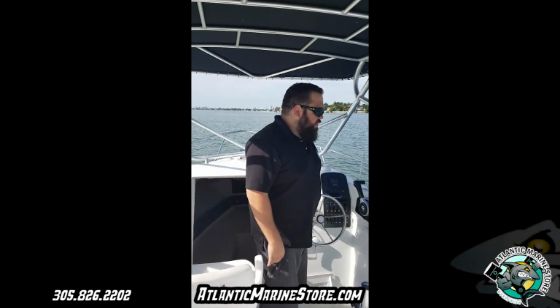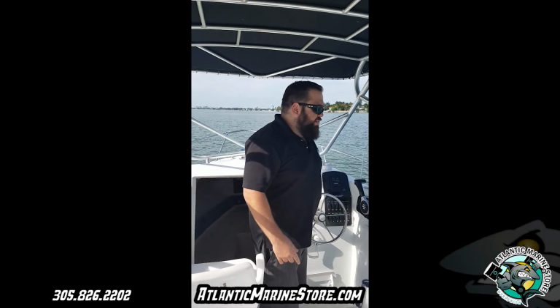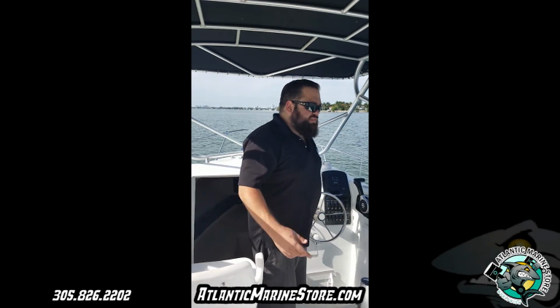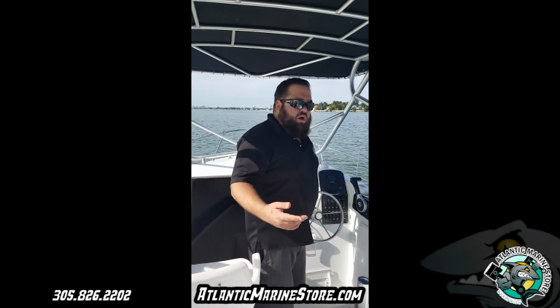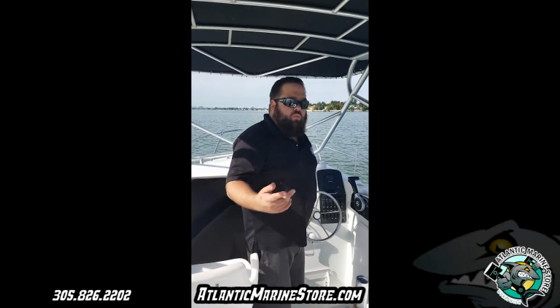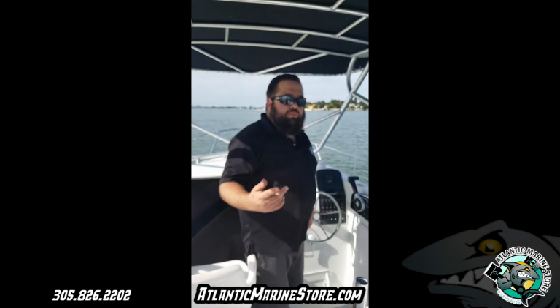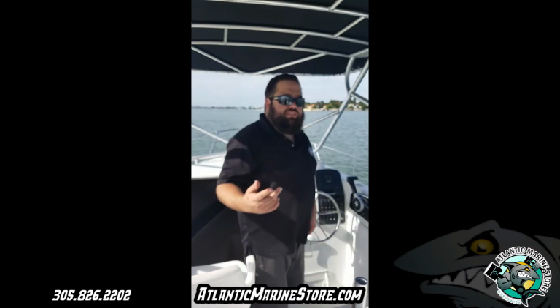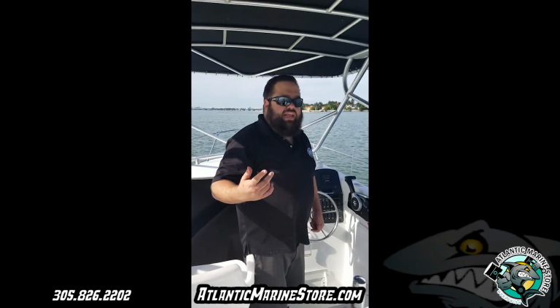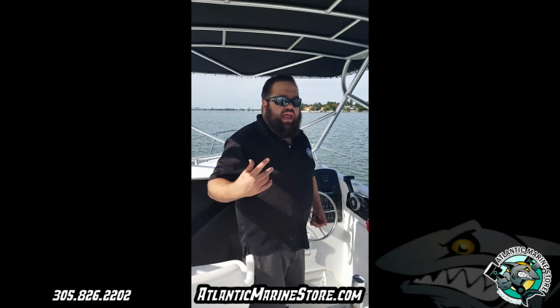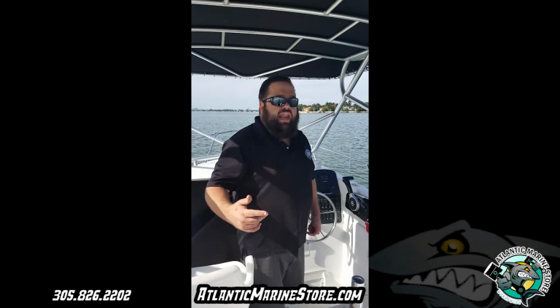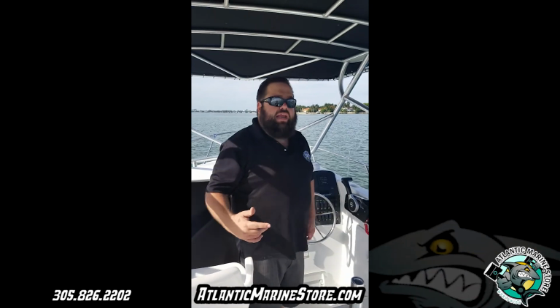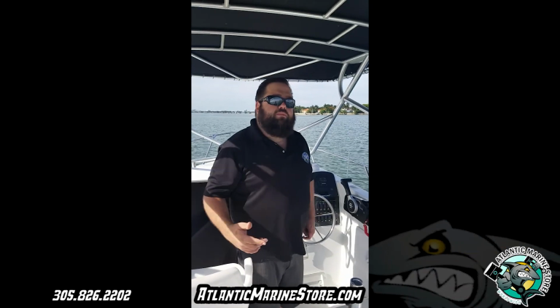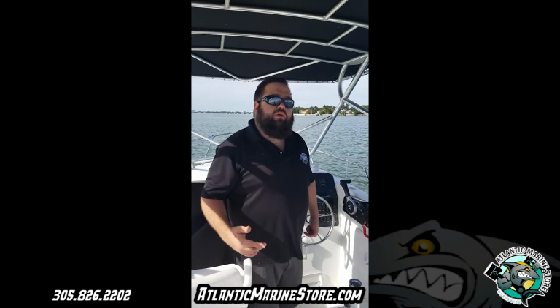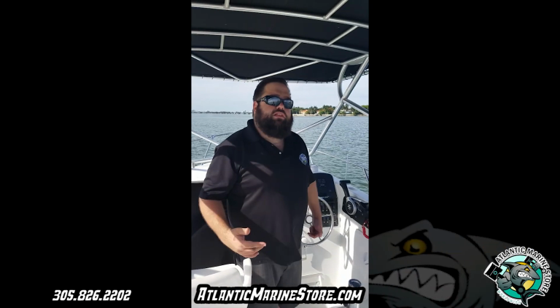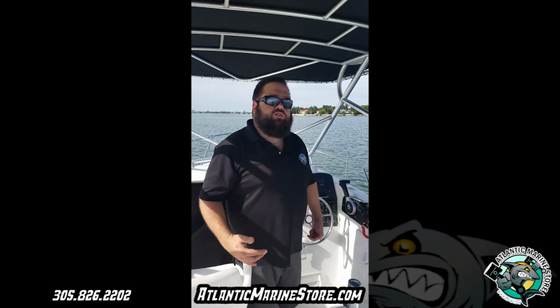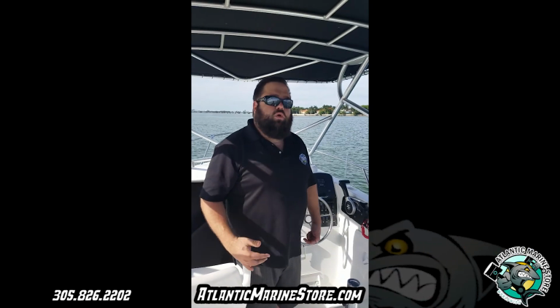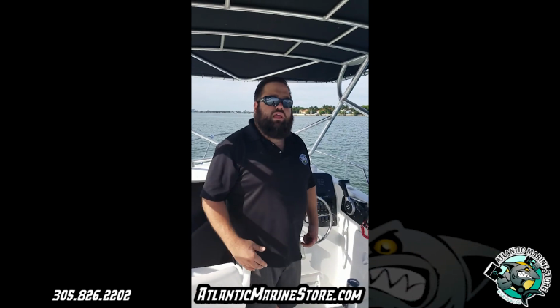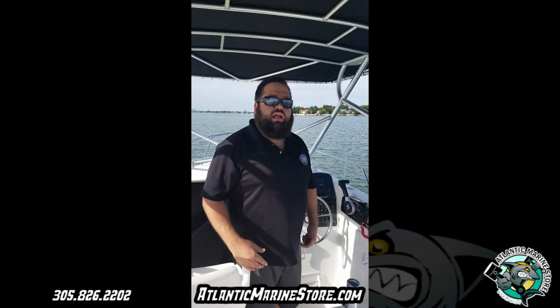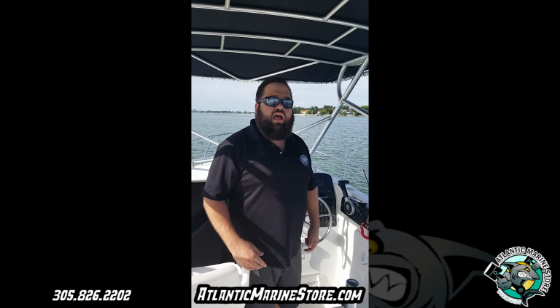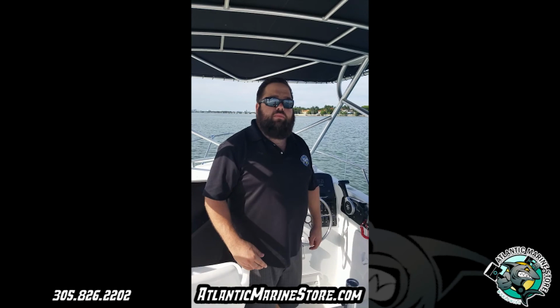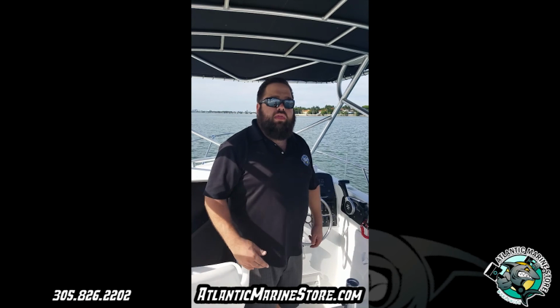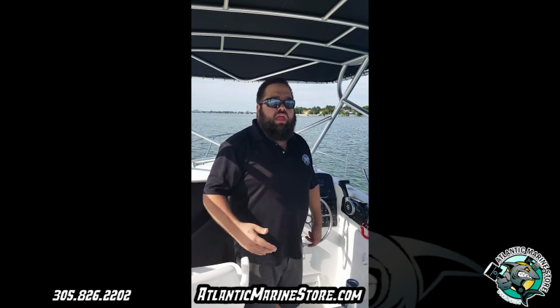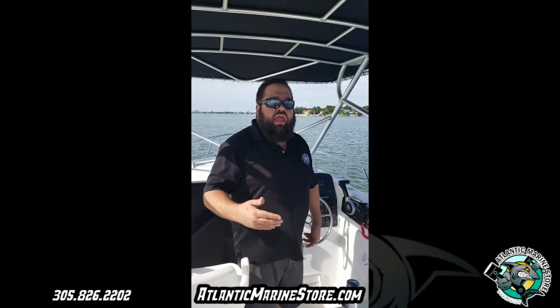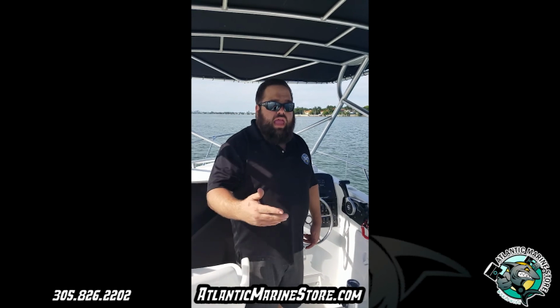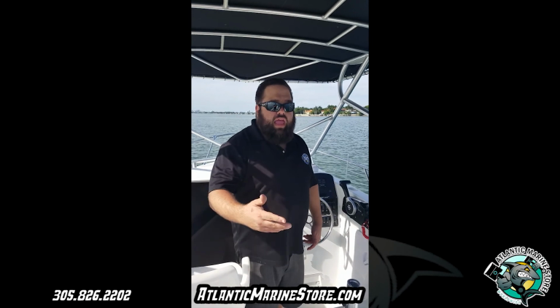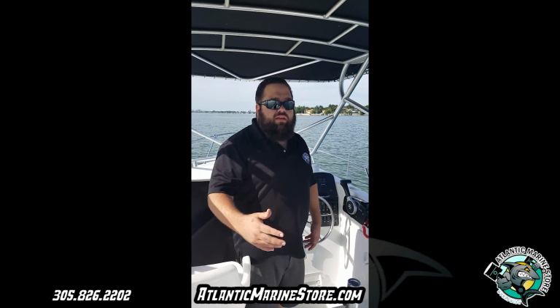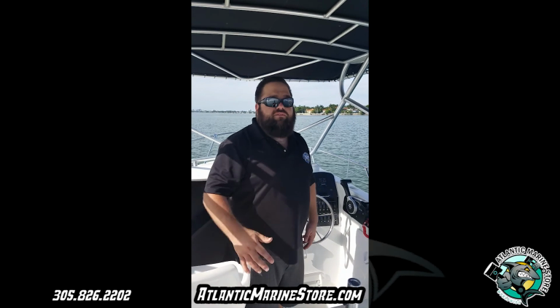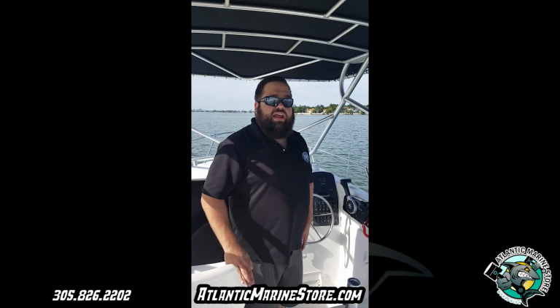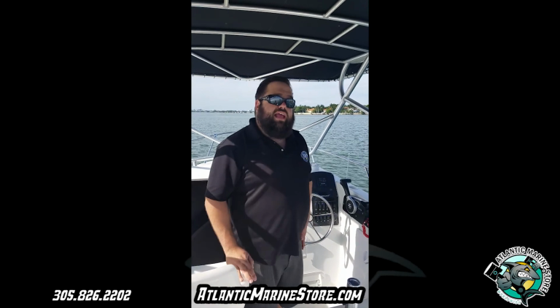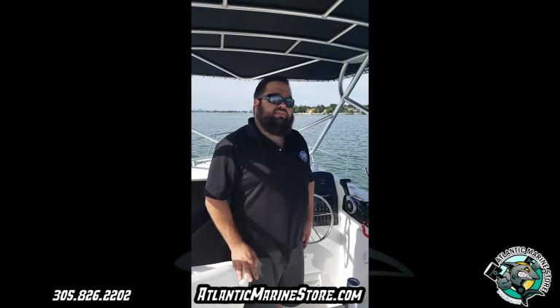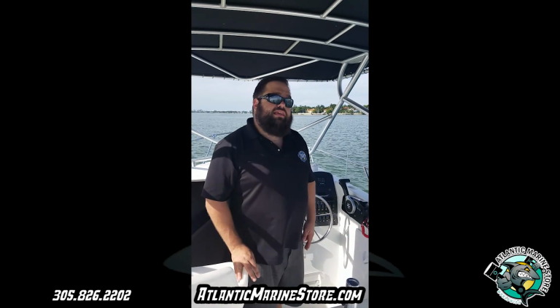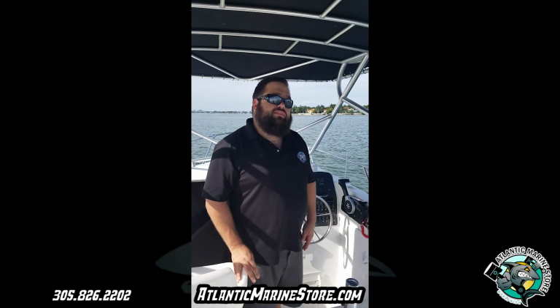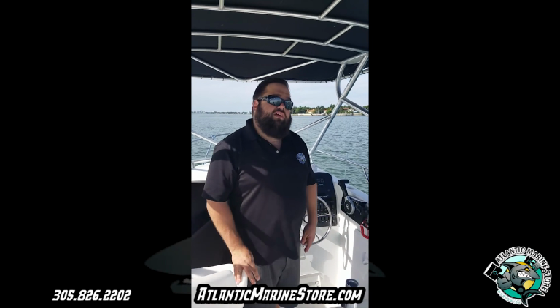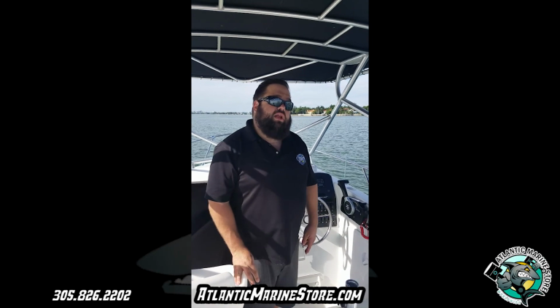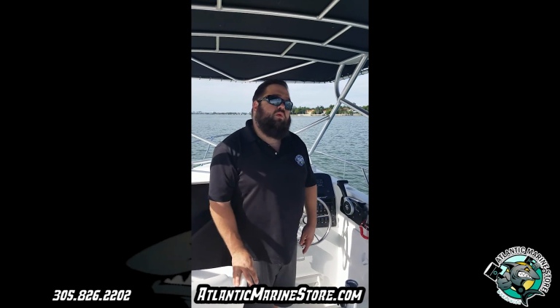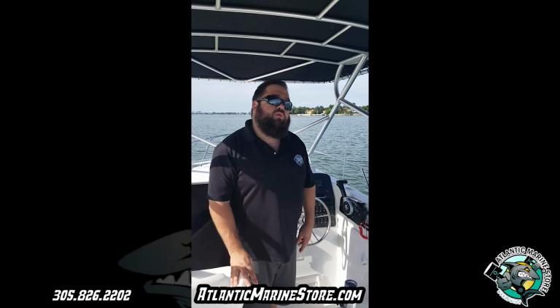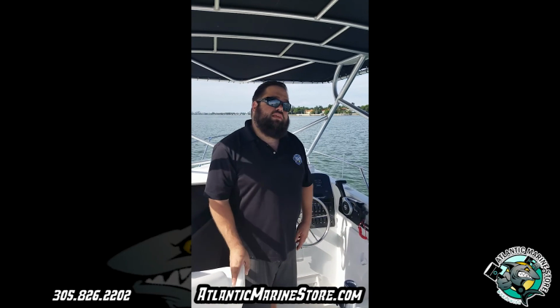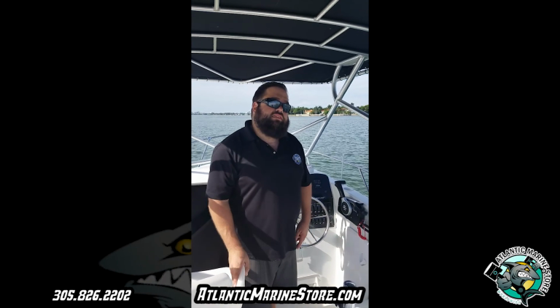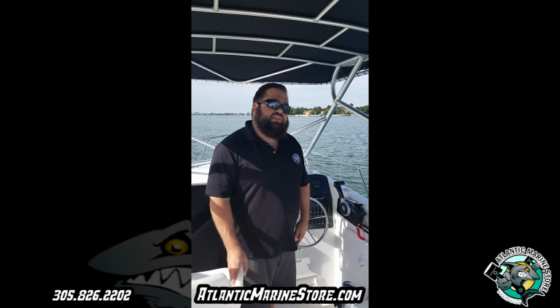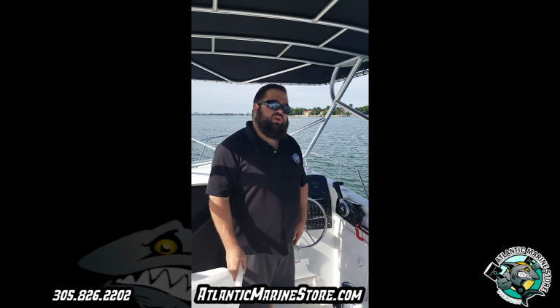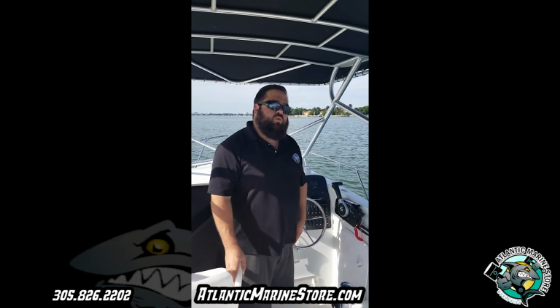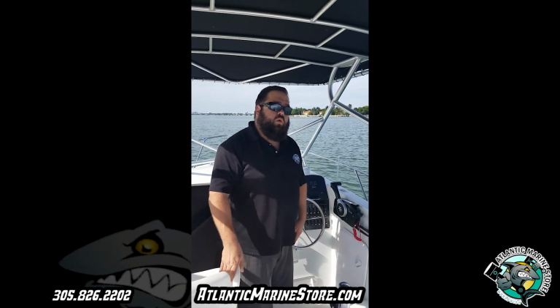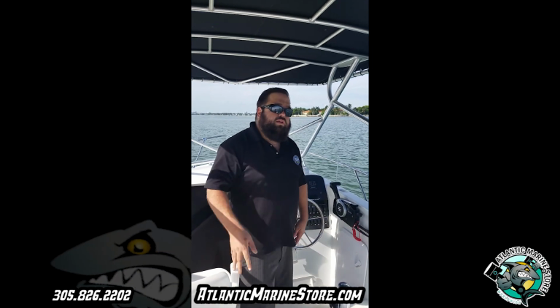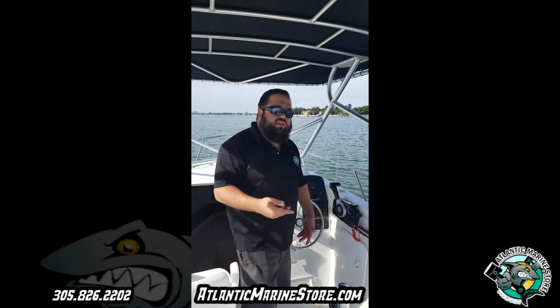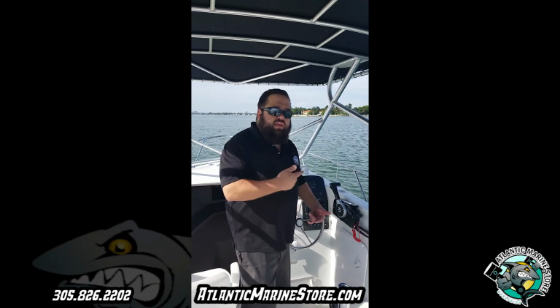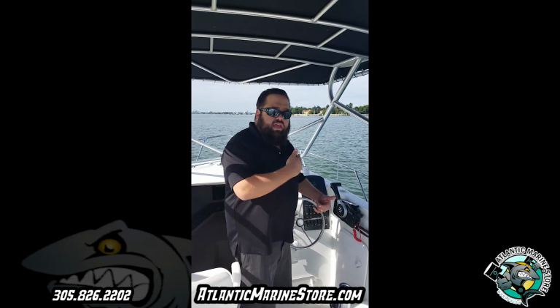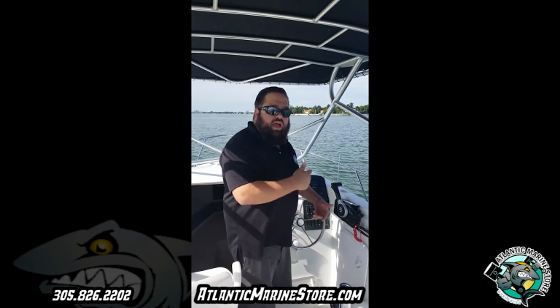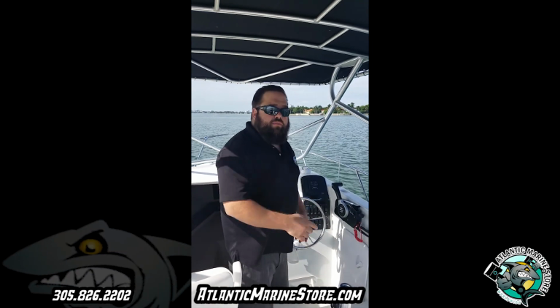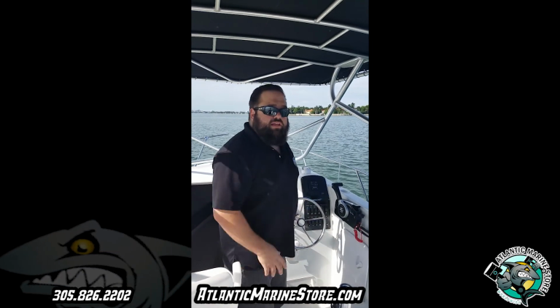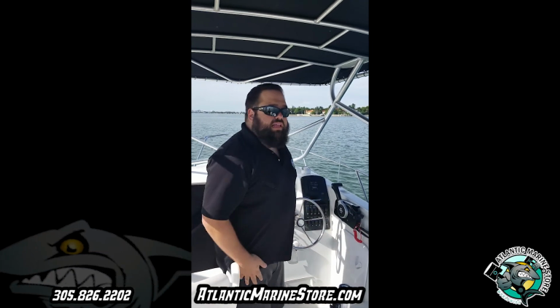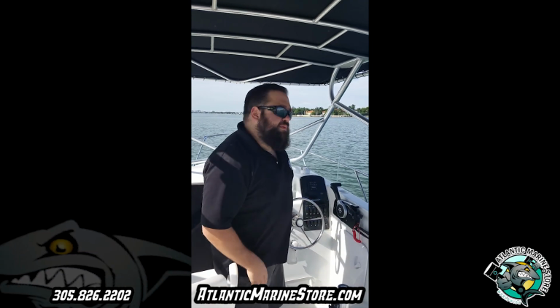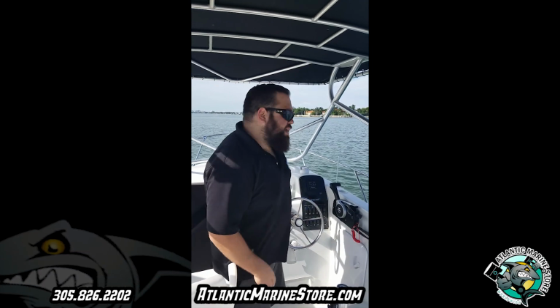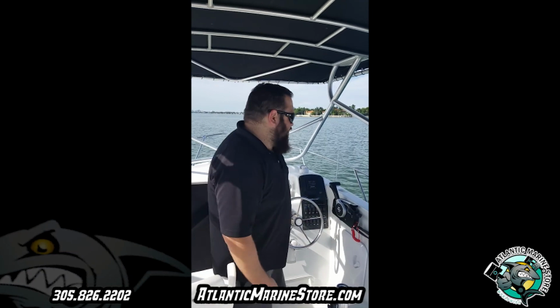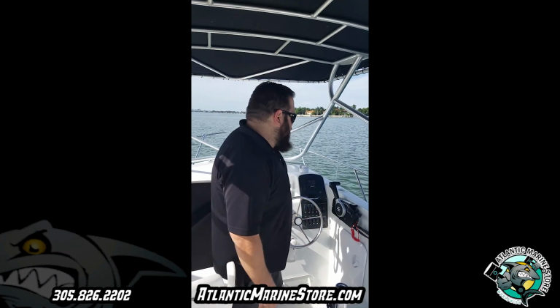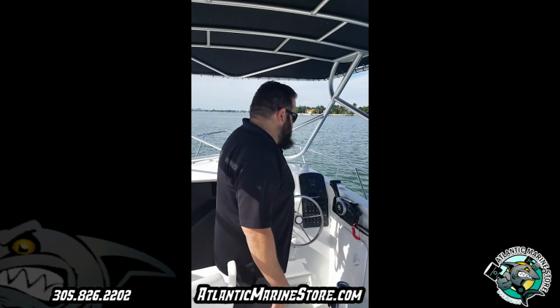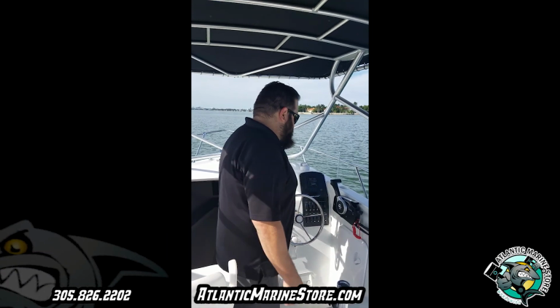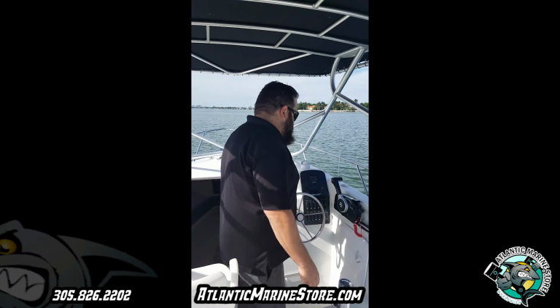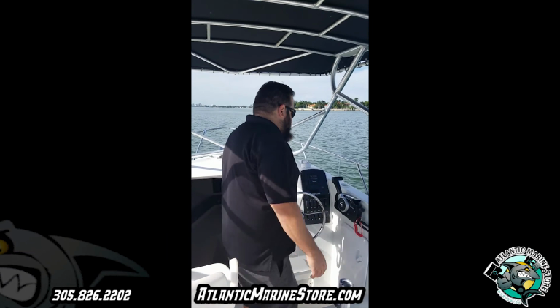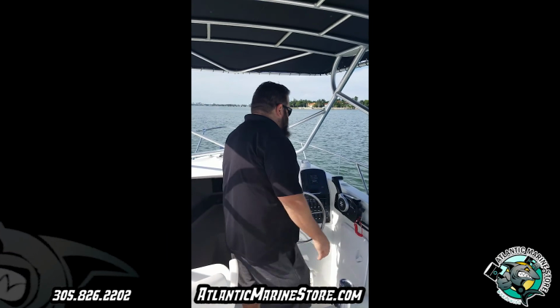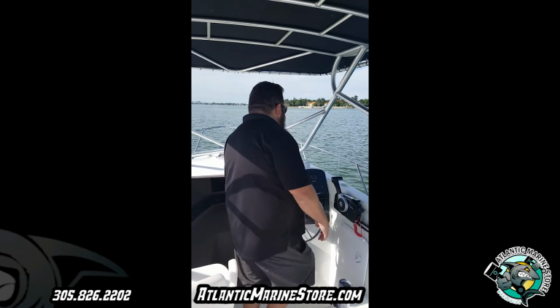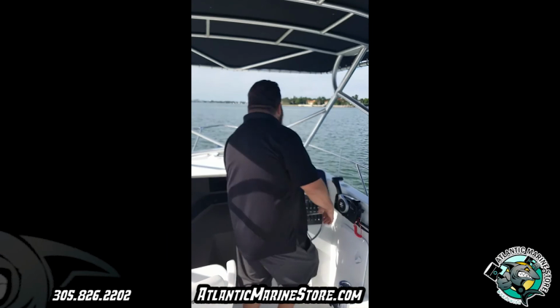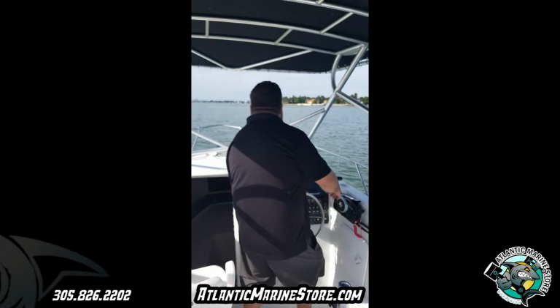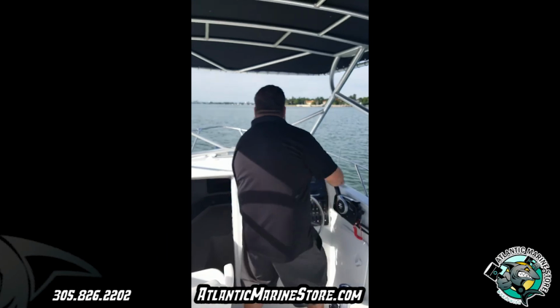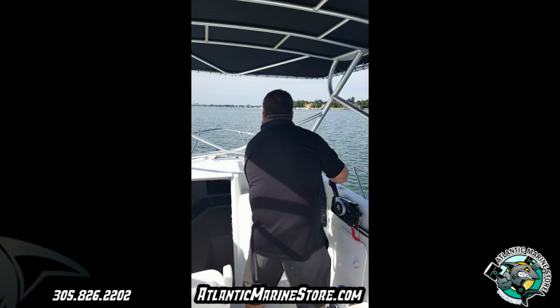Visit our website at AtlanticMarineStore.com — financing is available with a 6-year warranty. I'm going to step on it now, so Mike will do that.